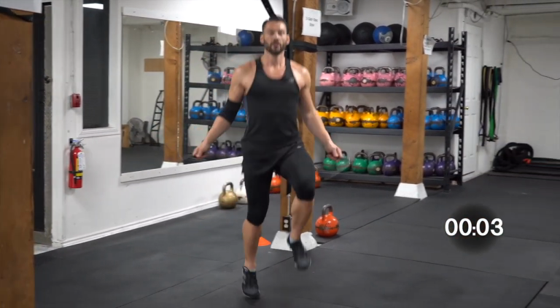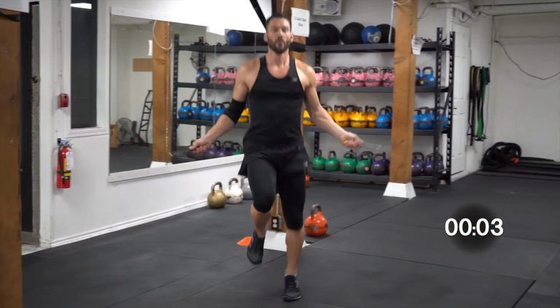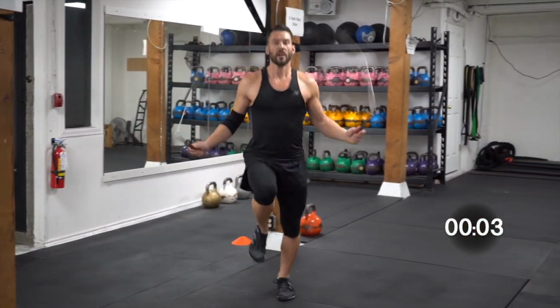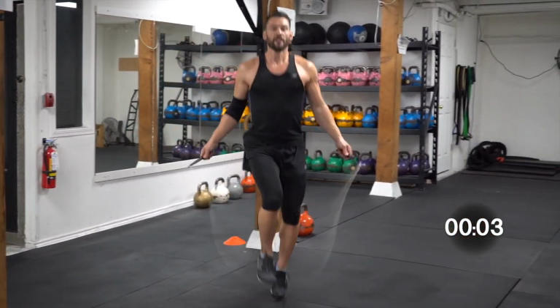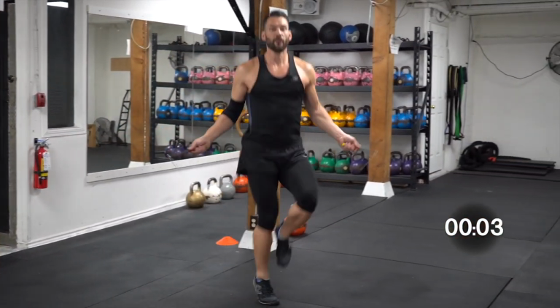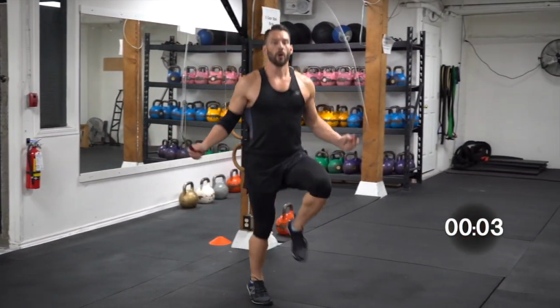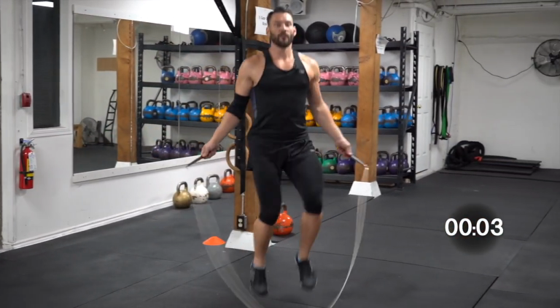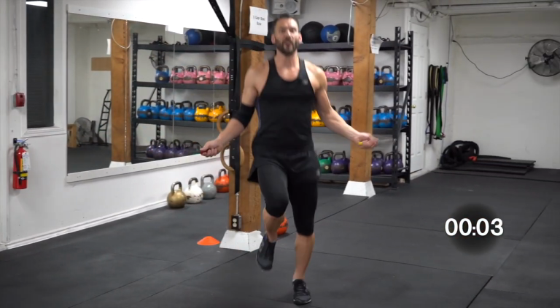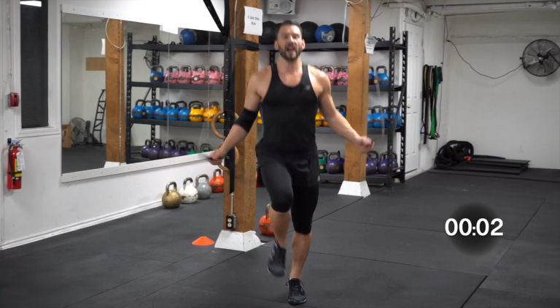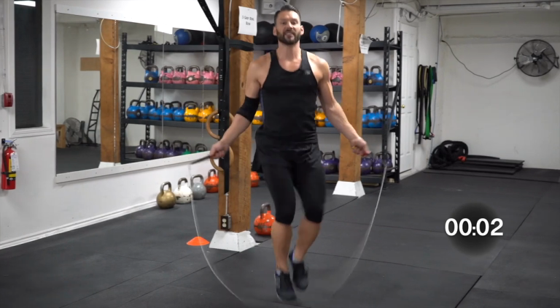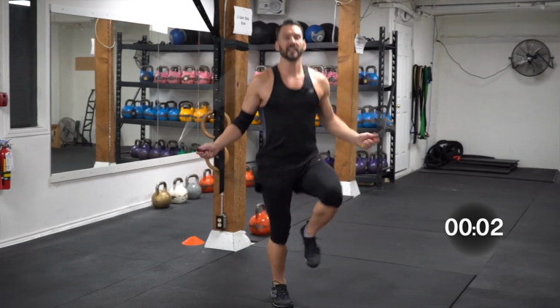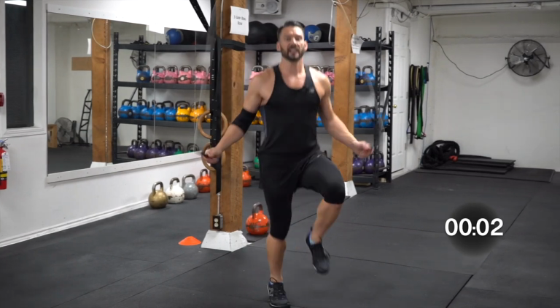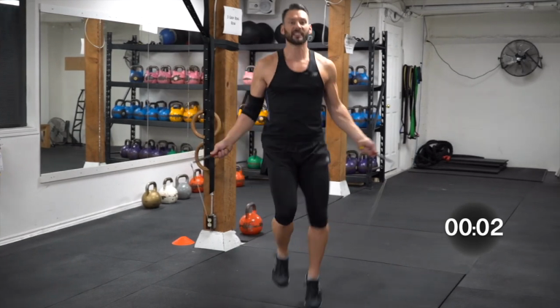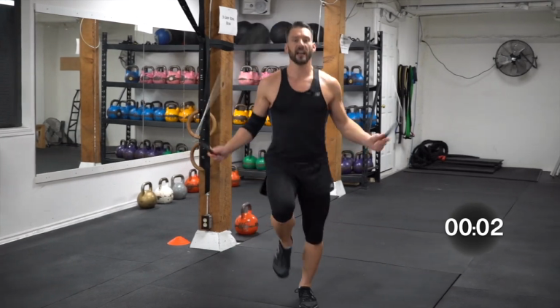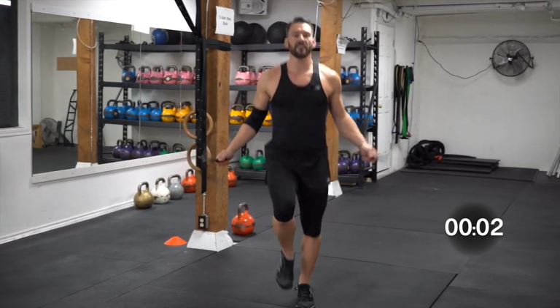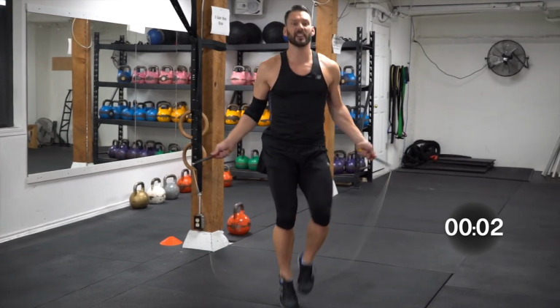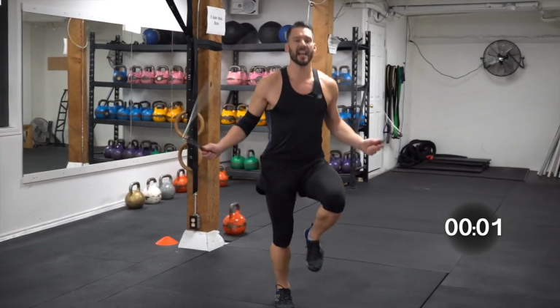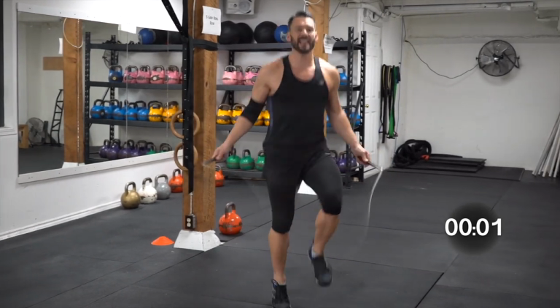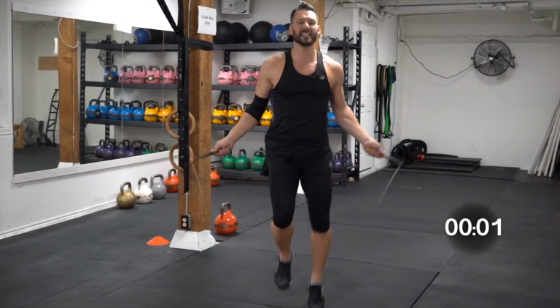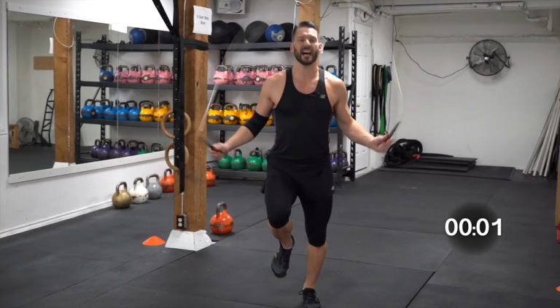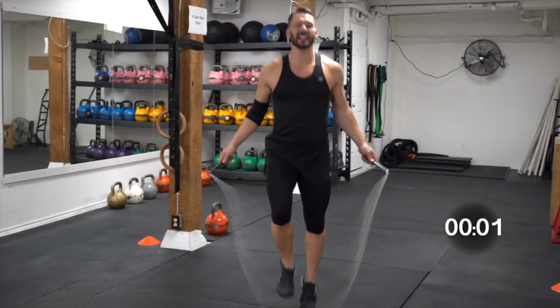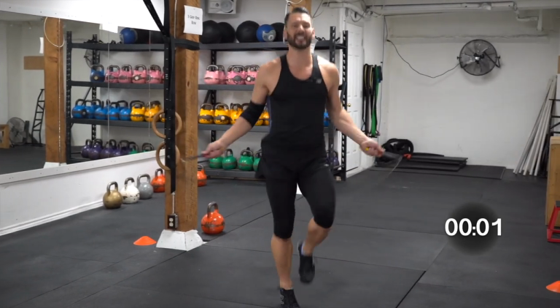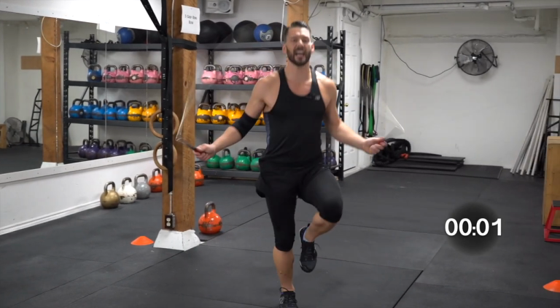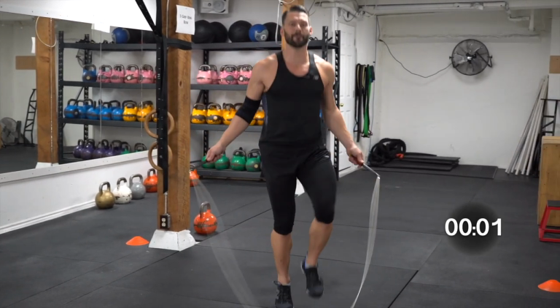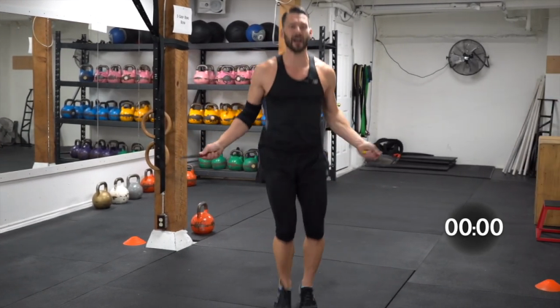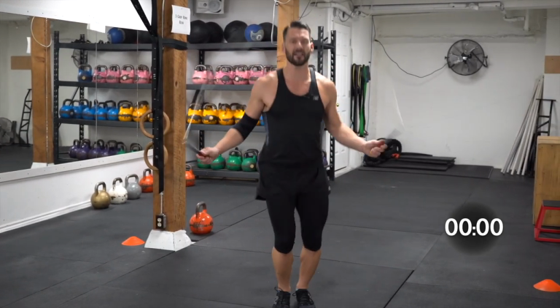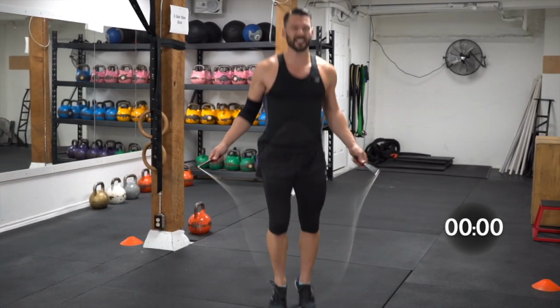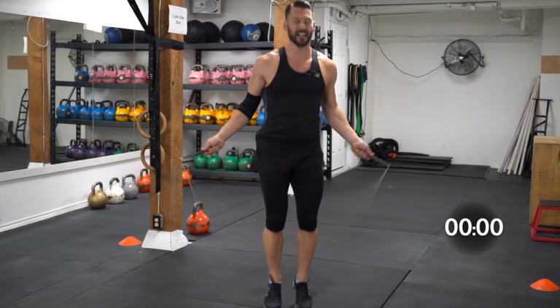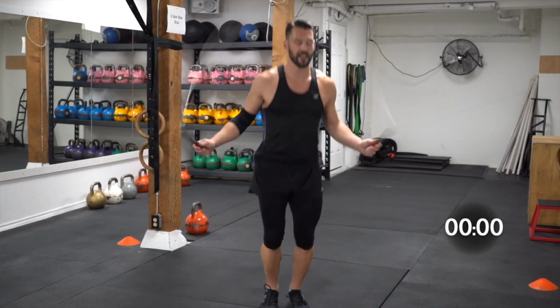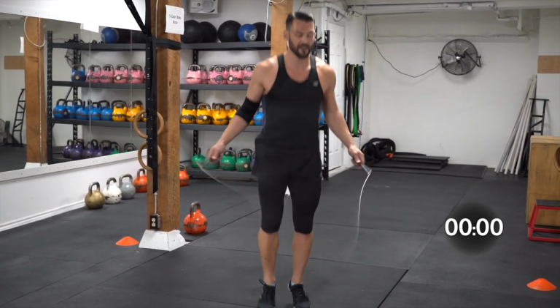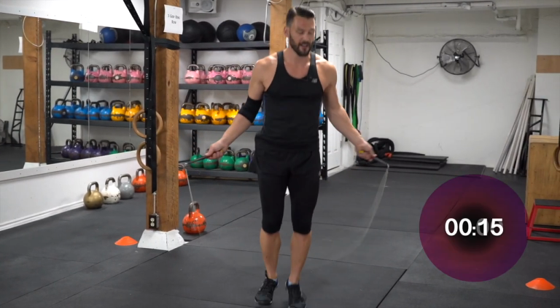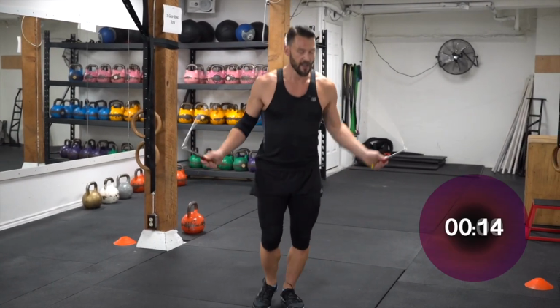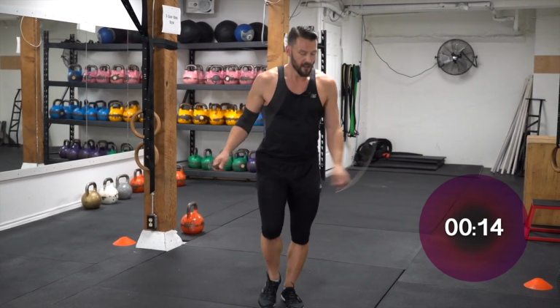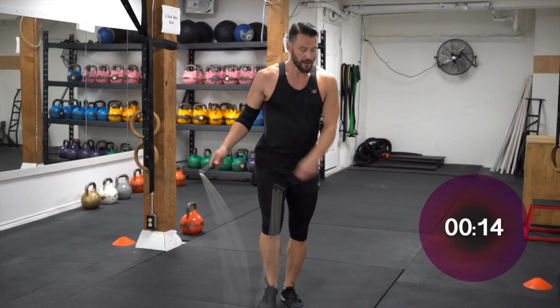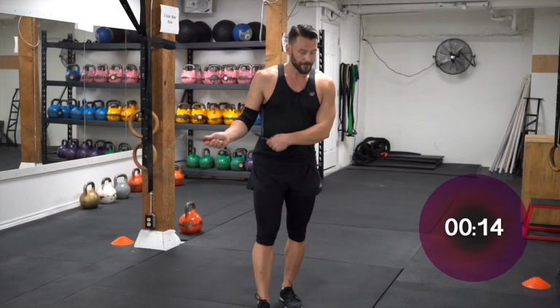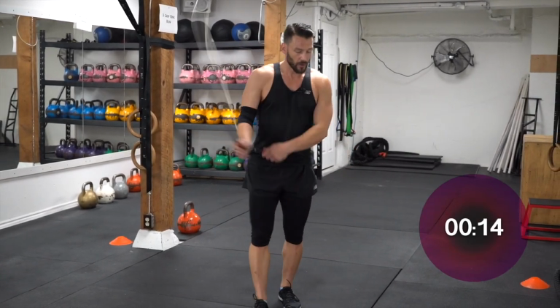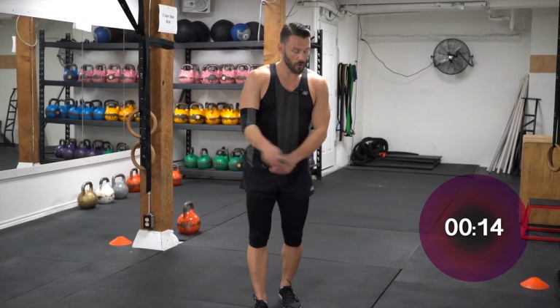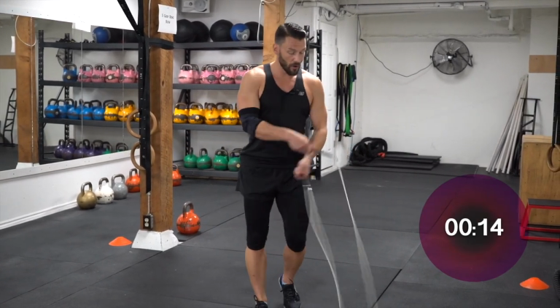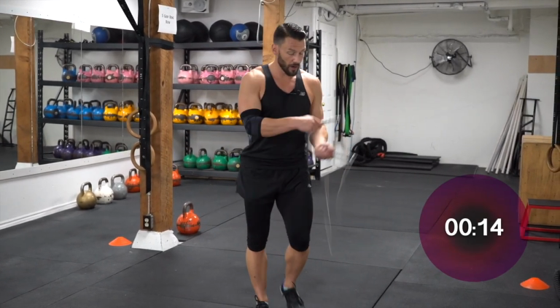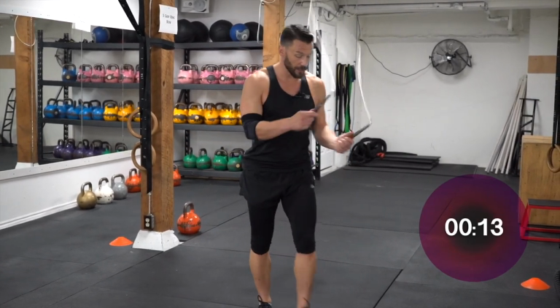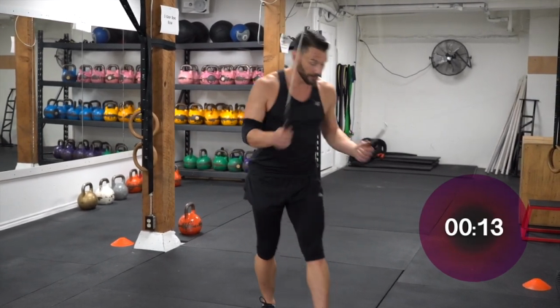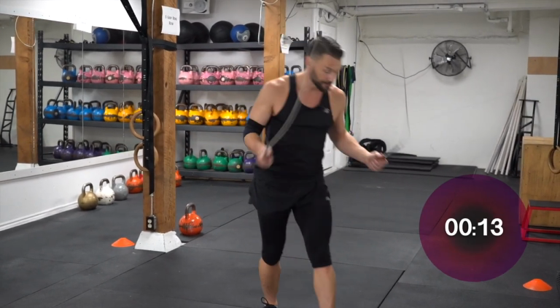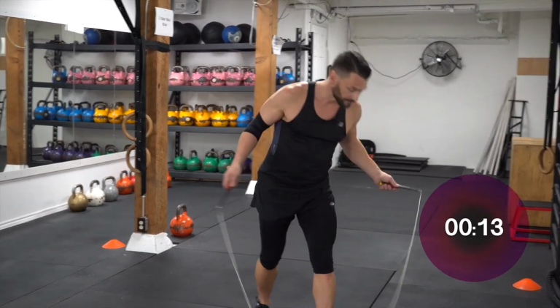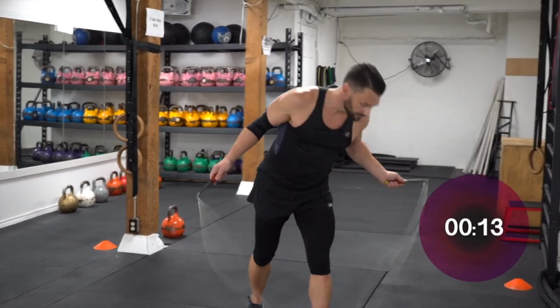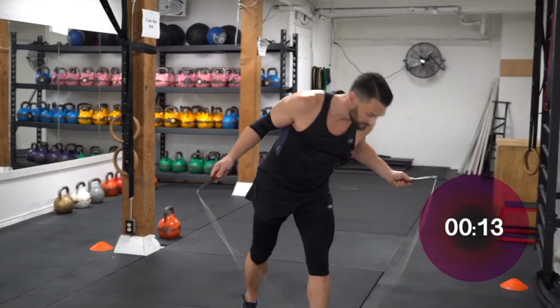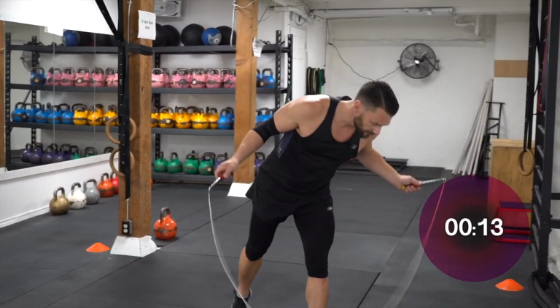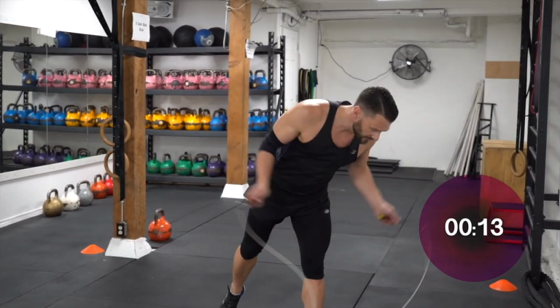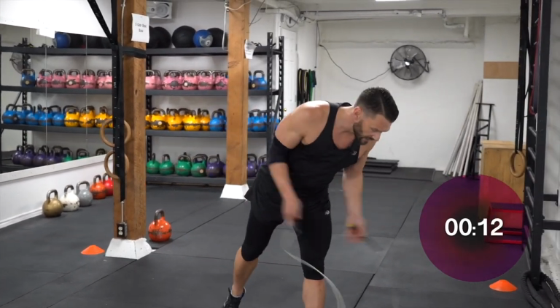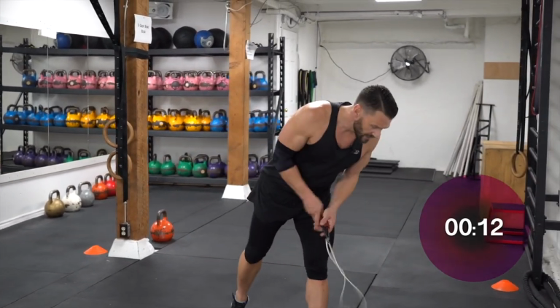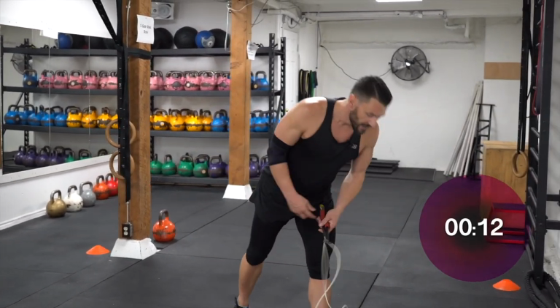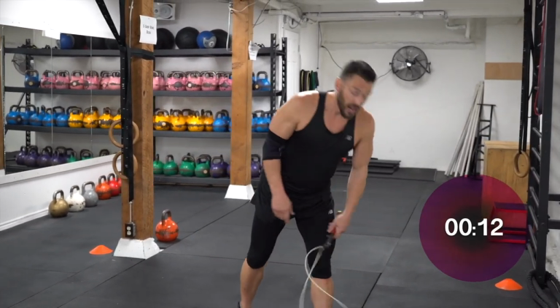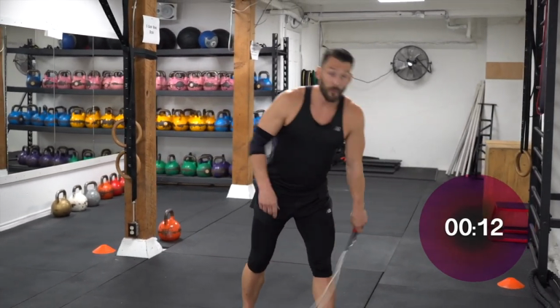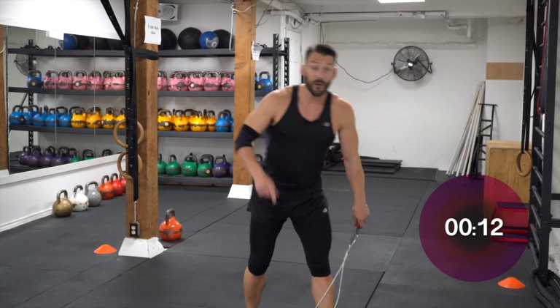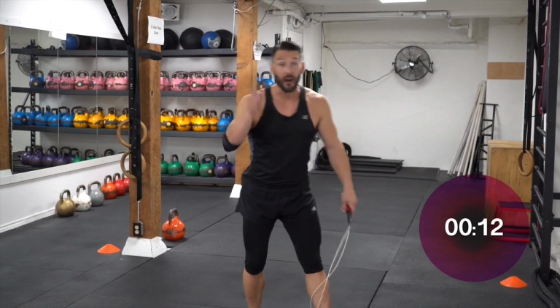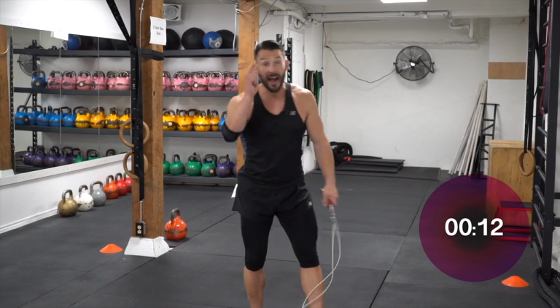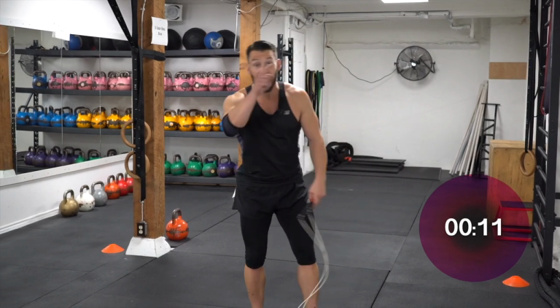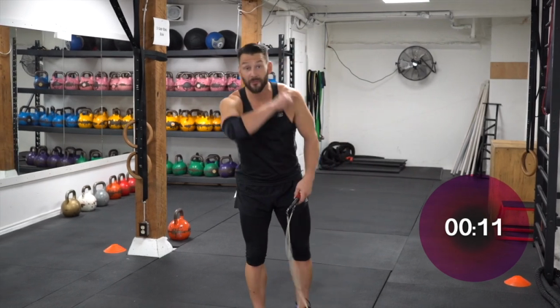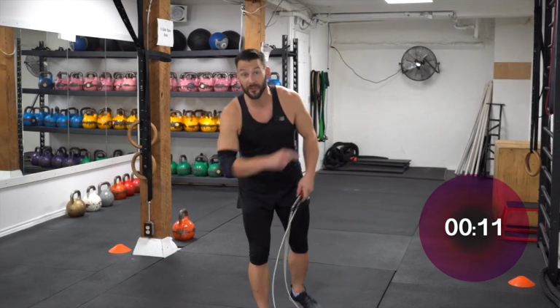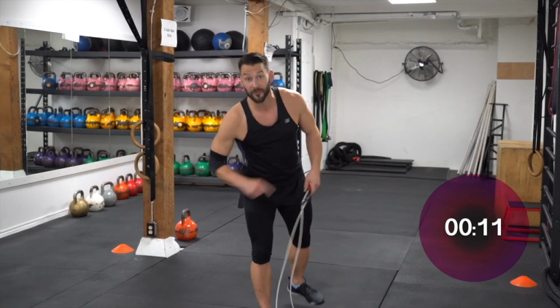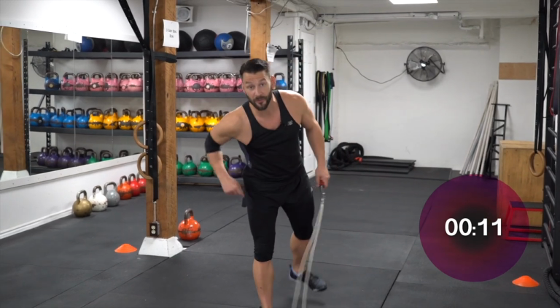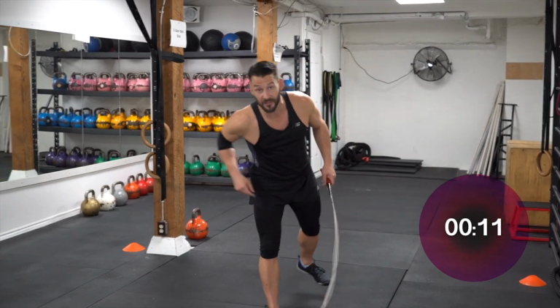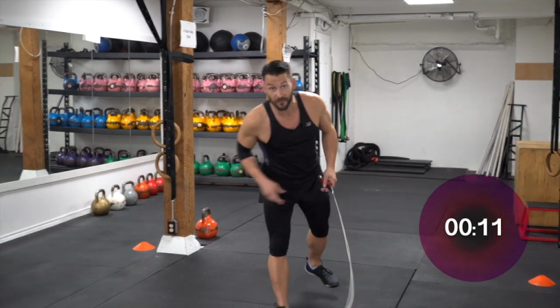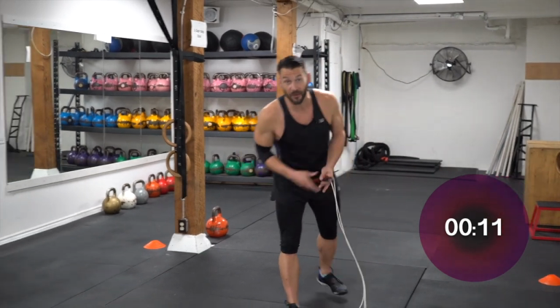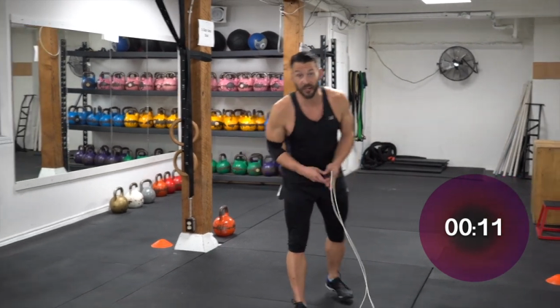Bounce it. We are halfway through this workout.